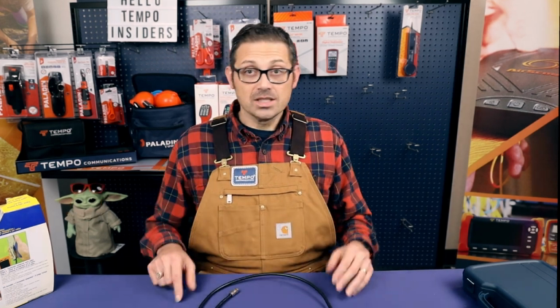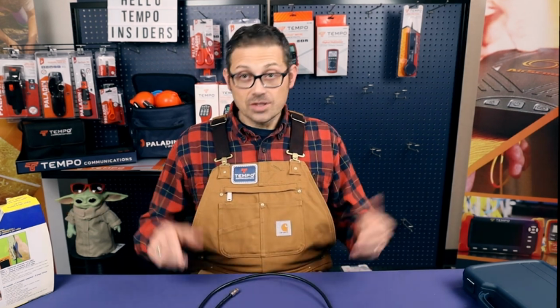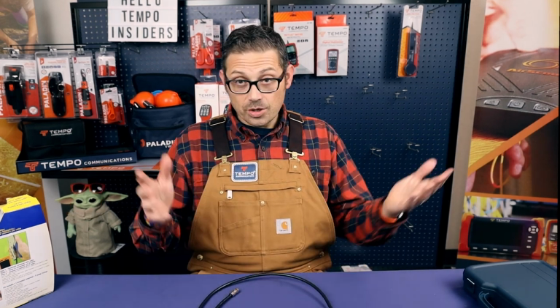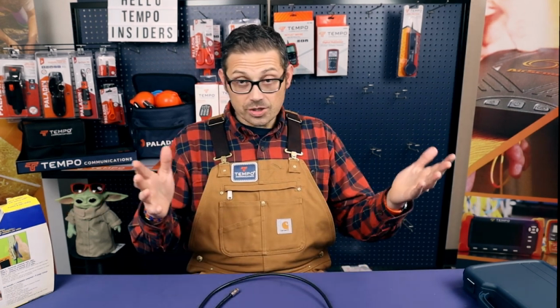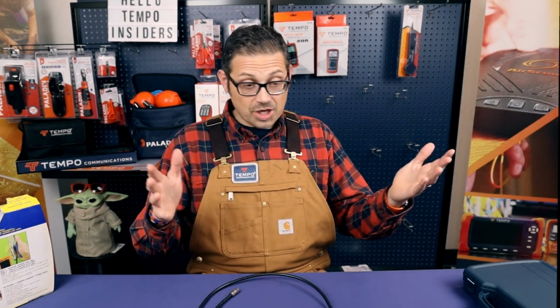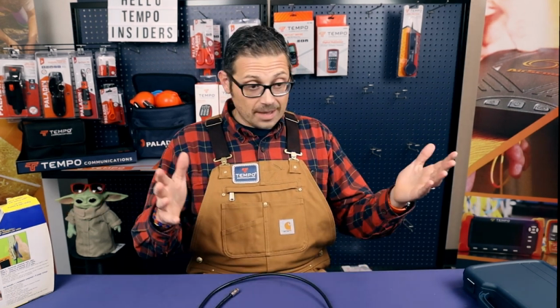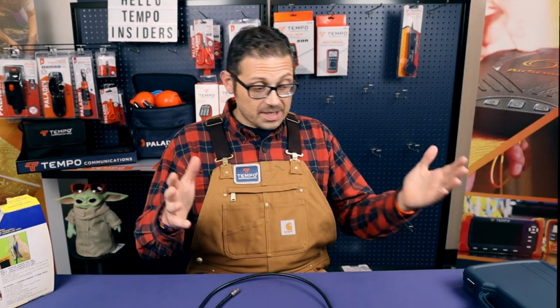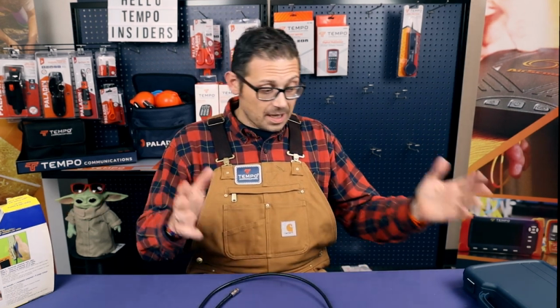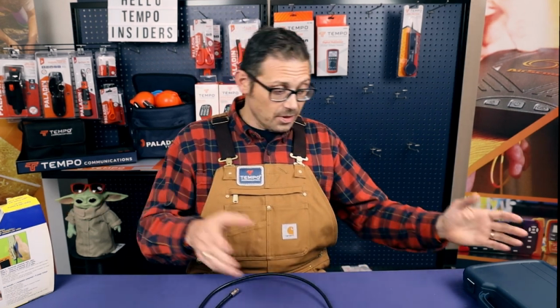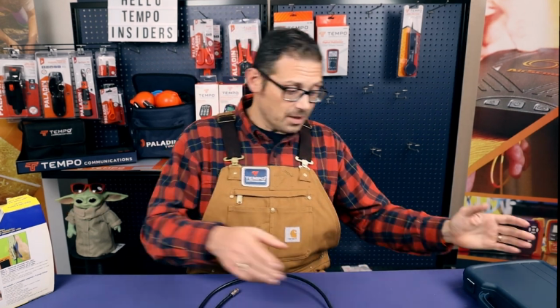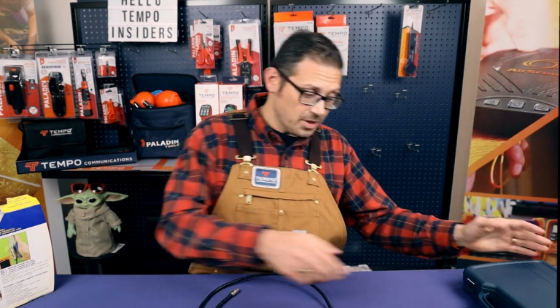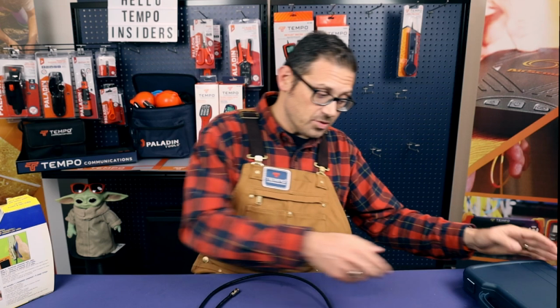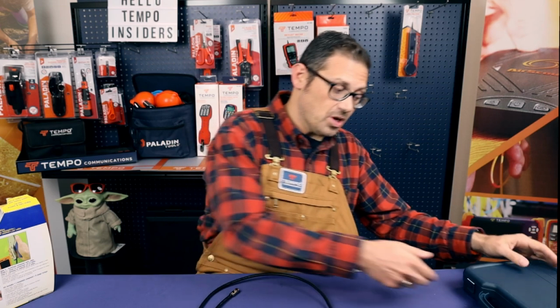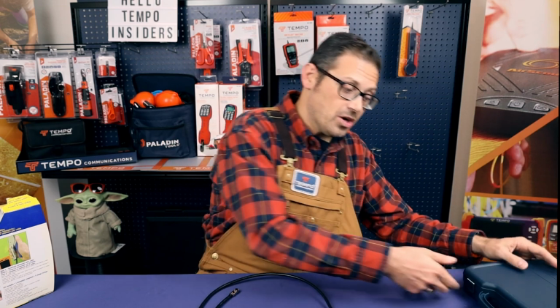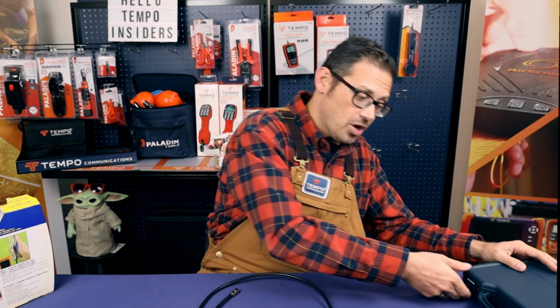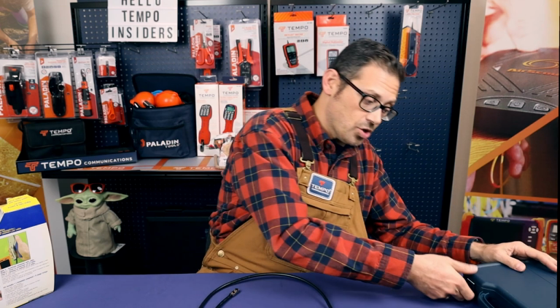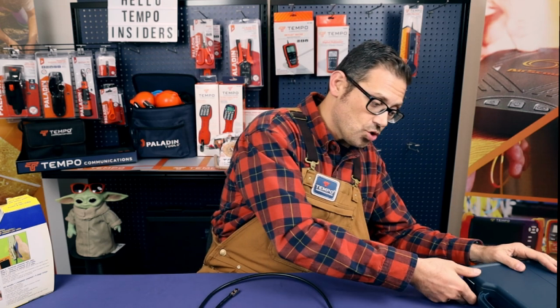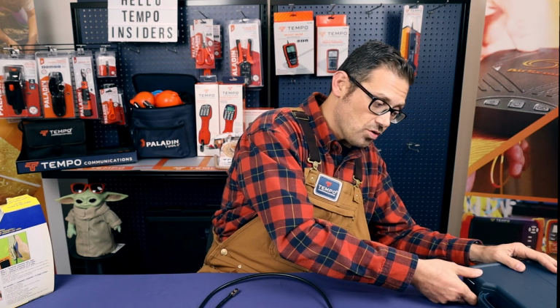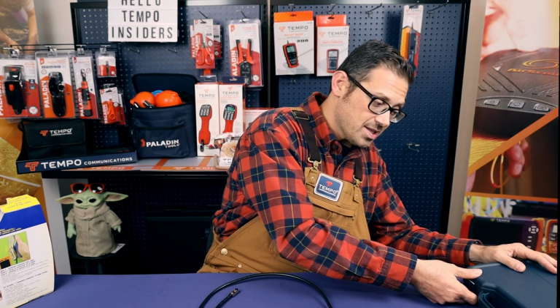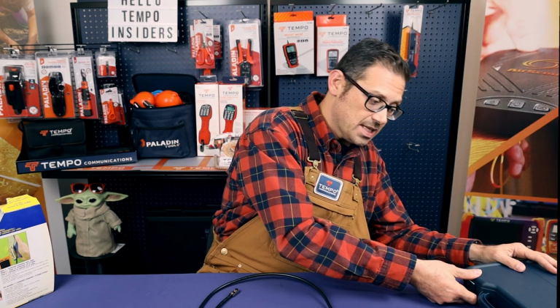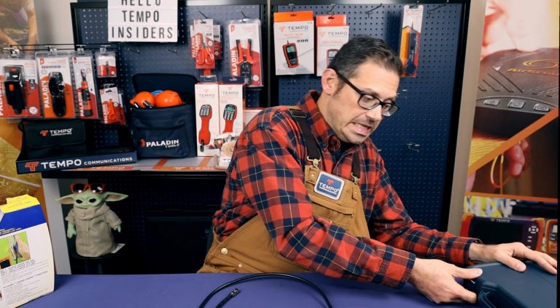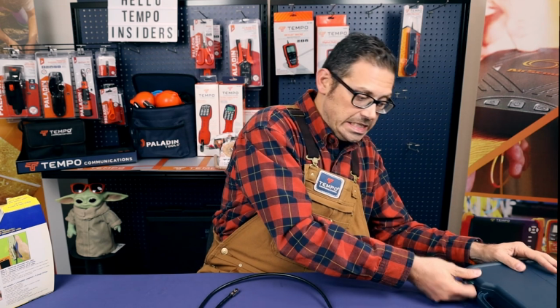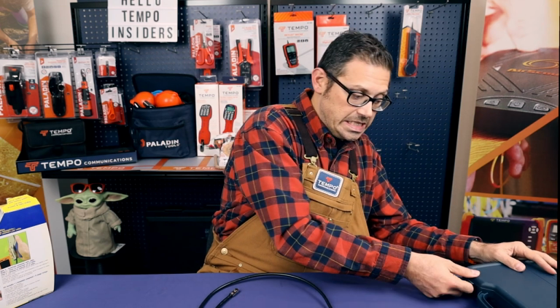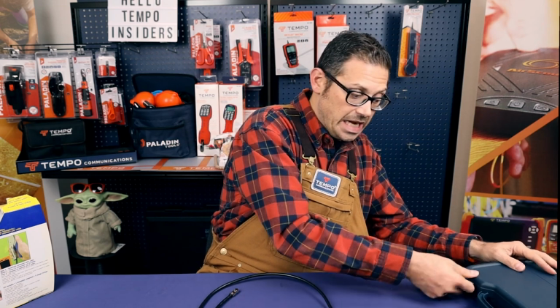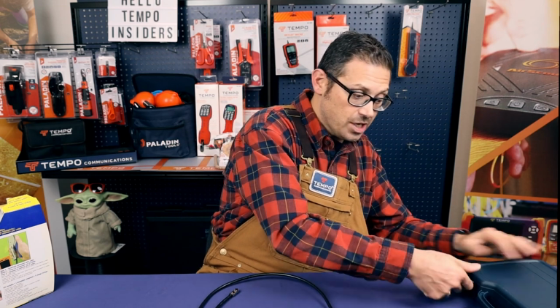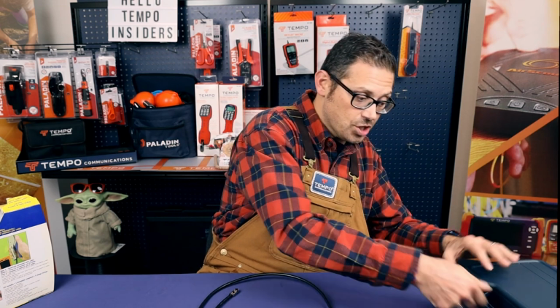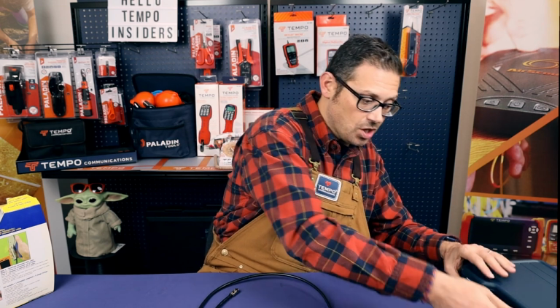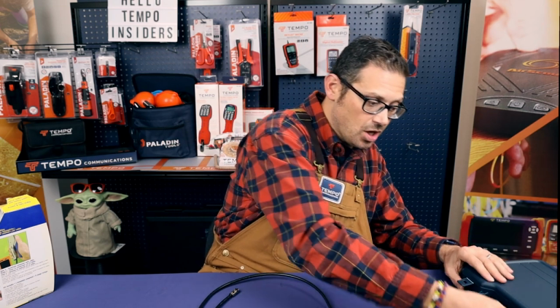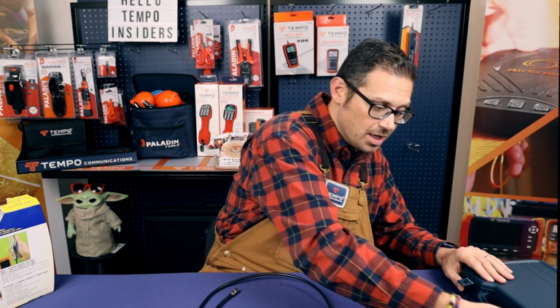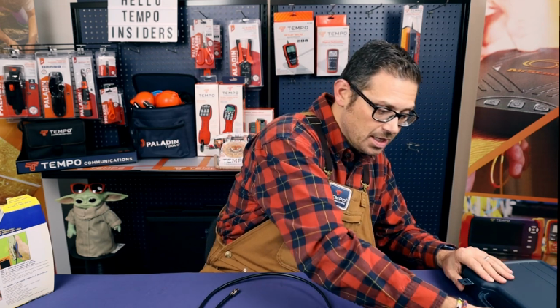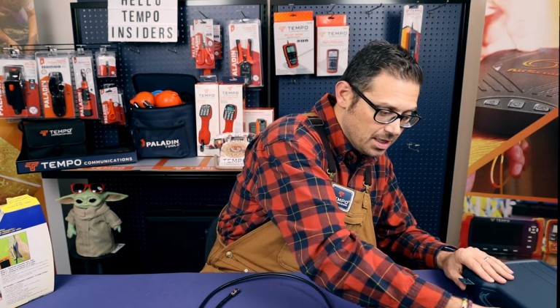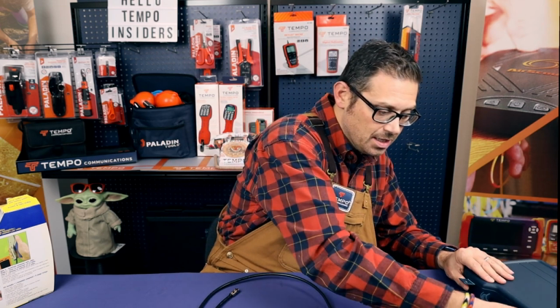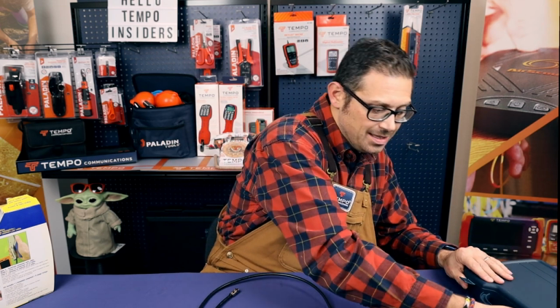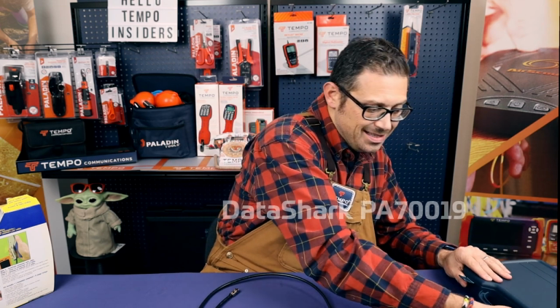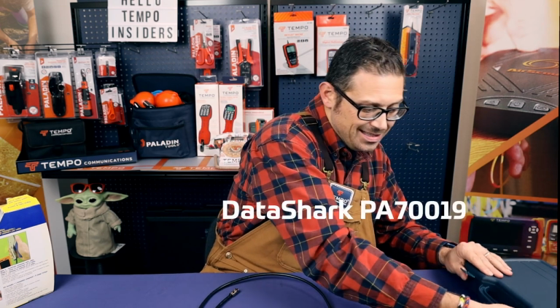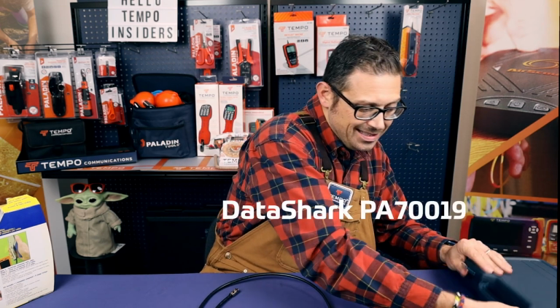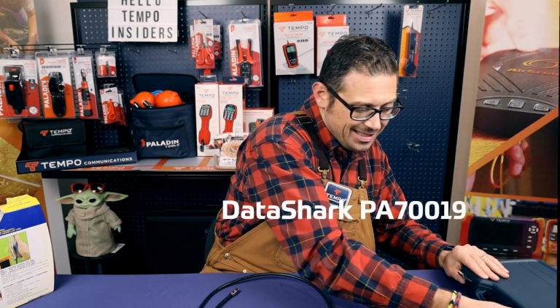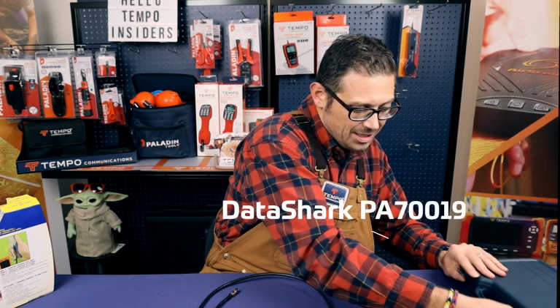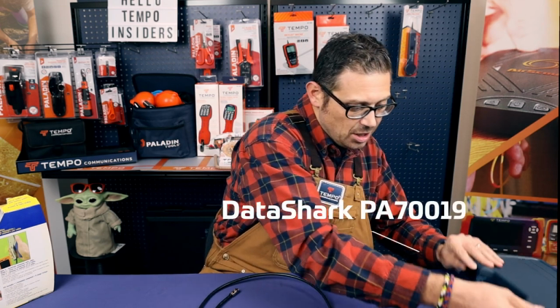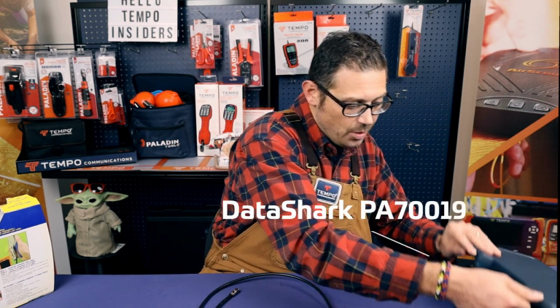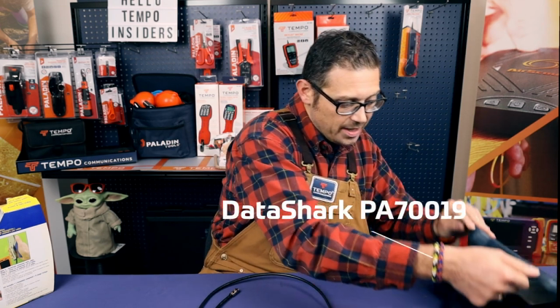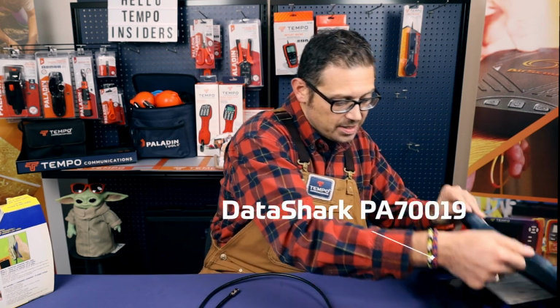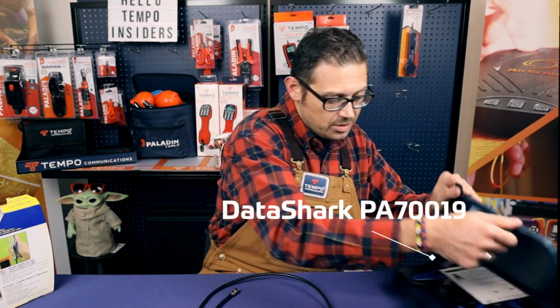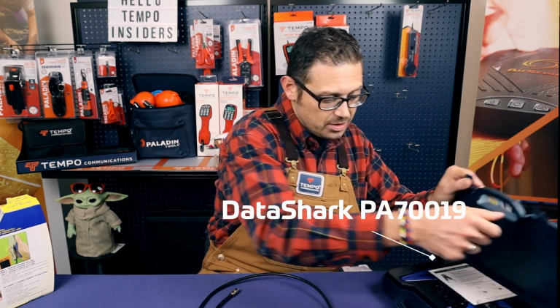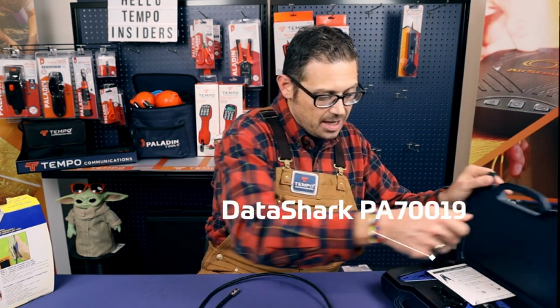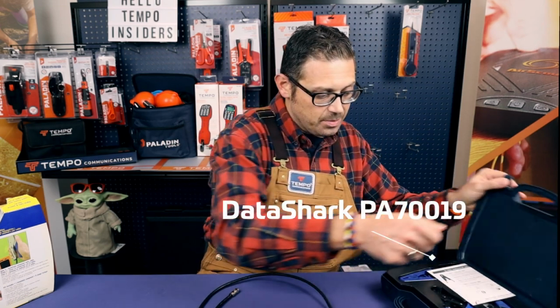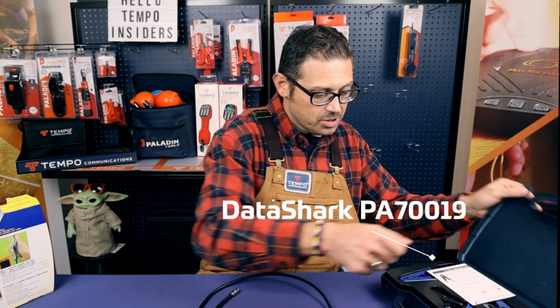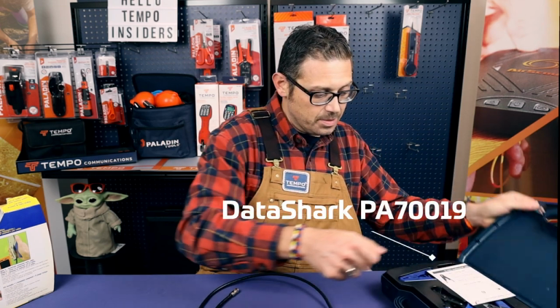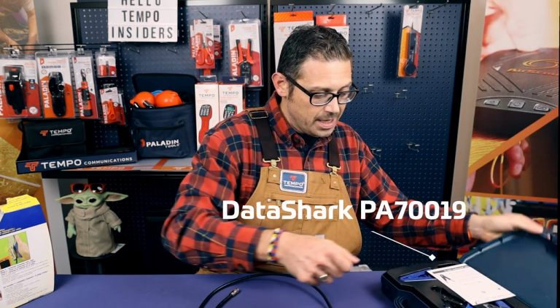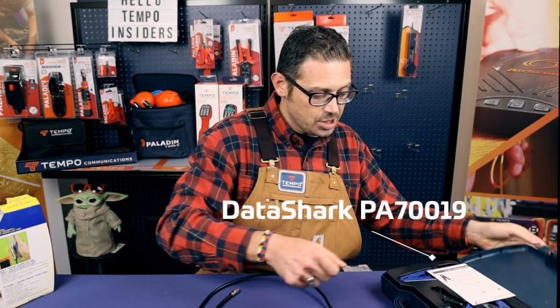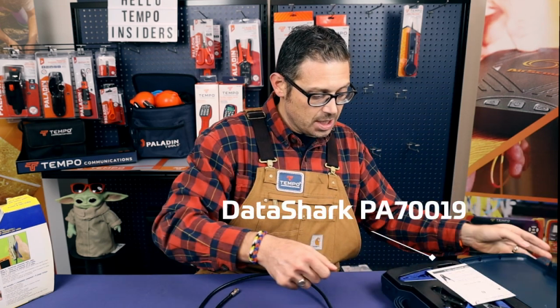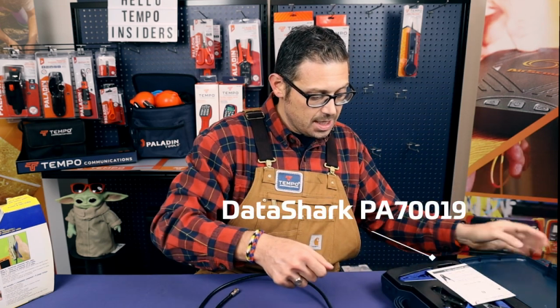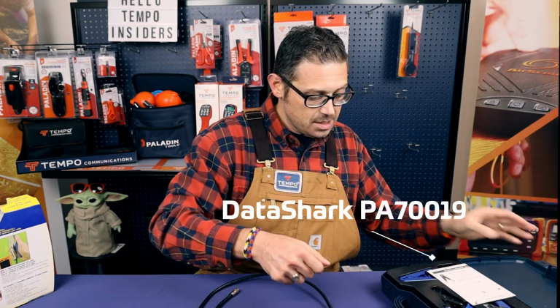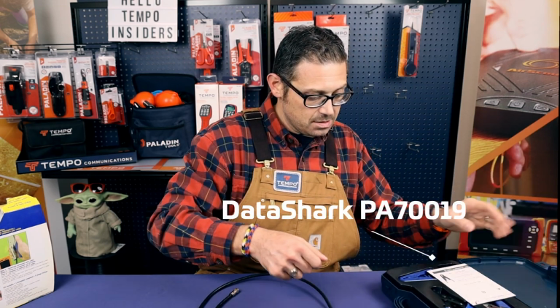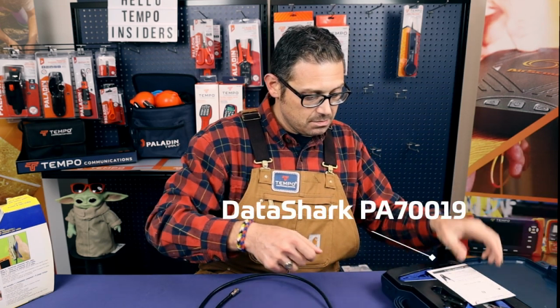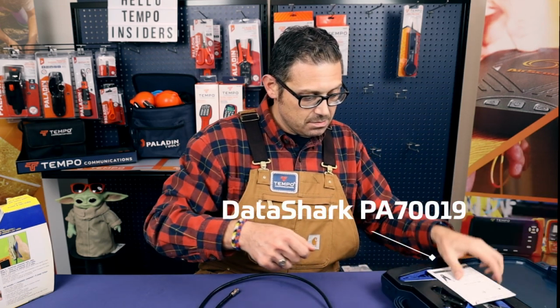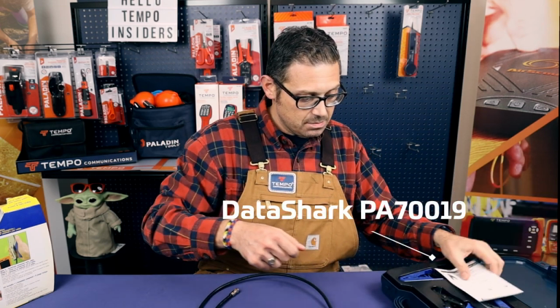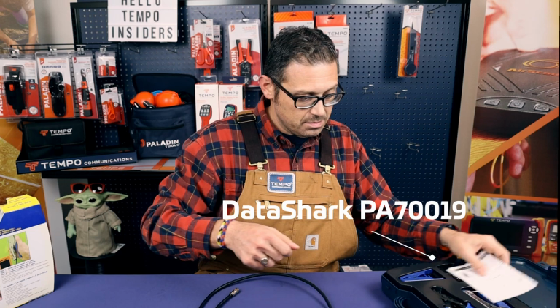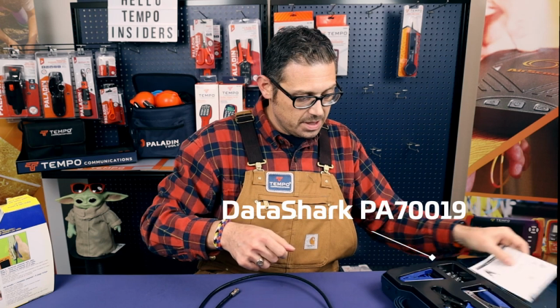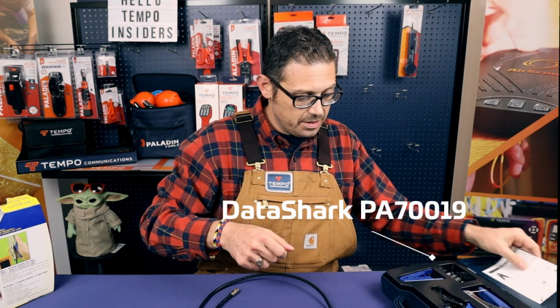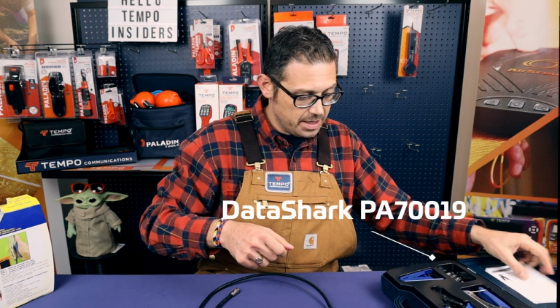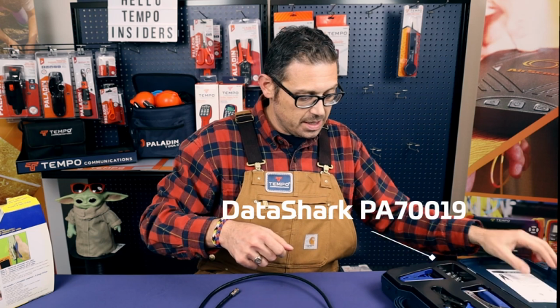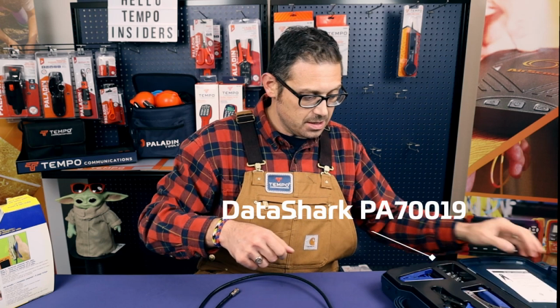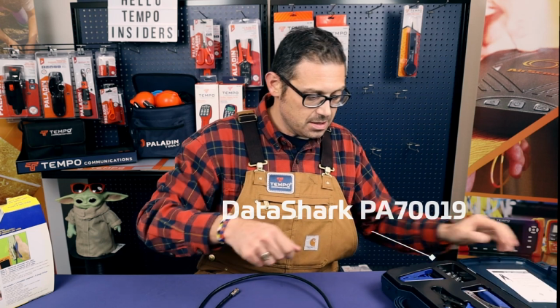To do this job today we're going to be using our trusty DataShark coaxial cable termination kit. Here it is.